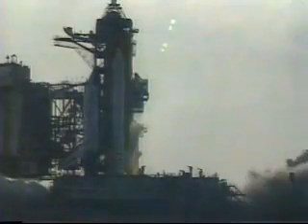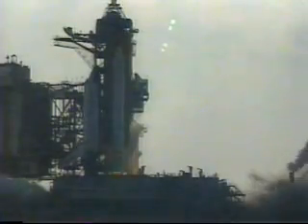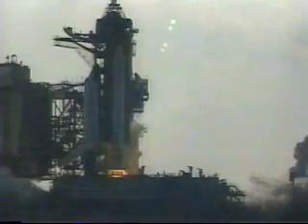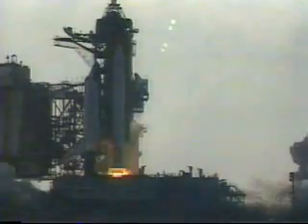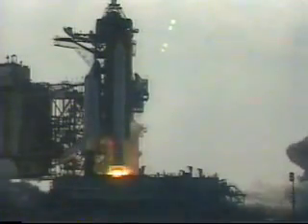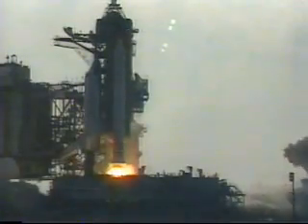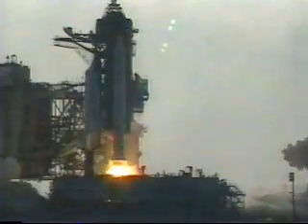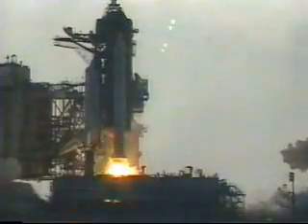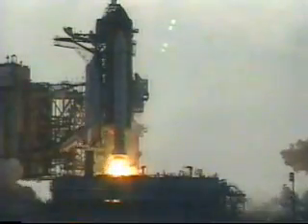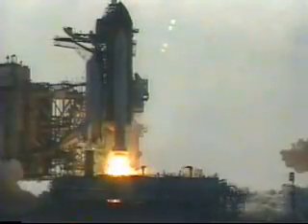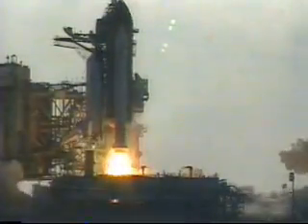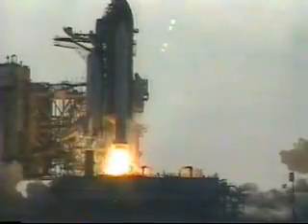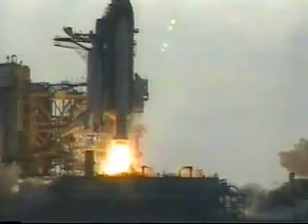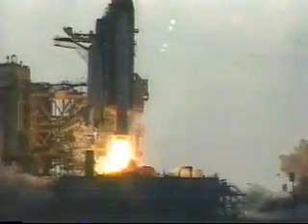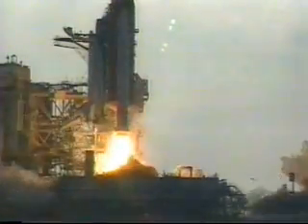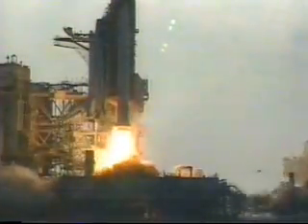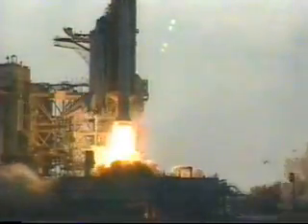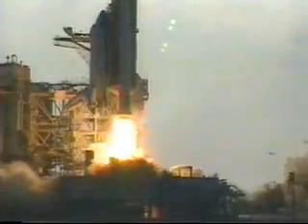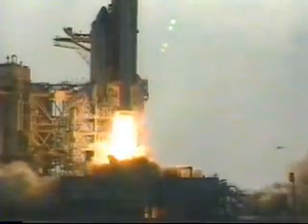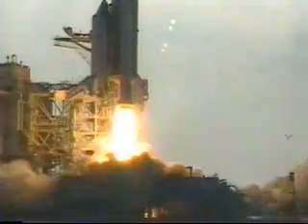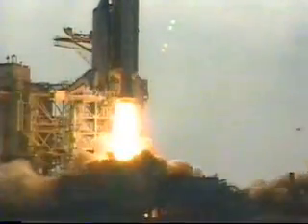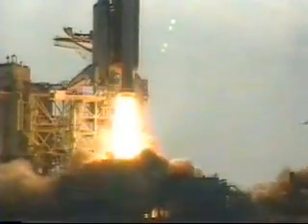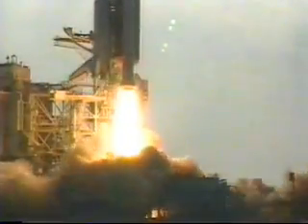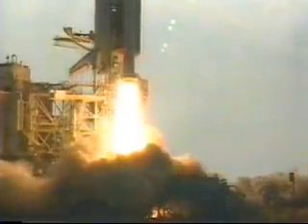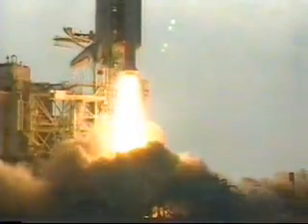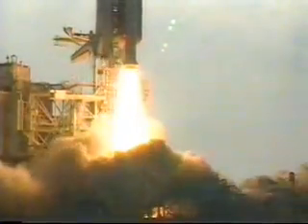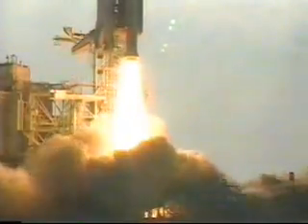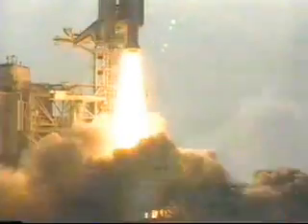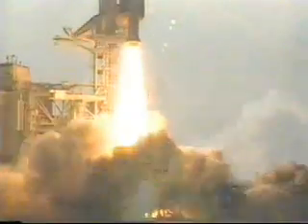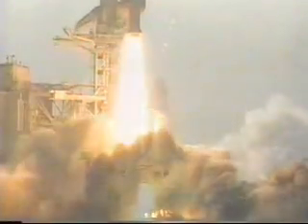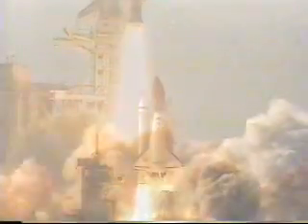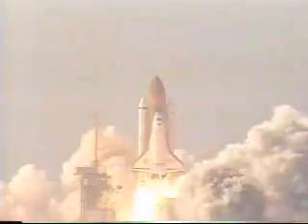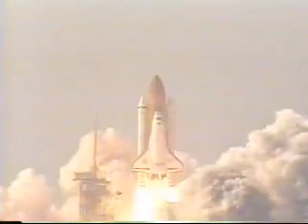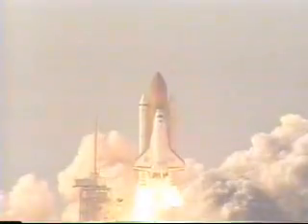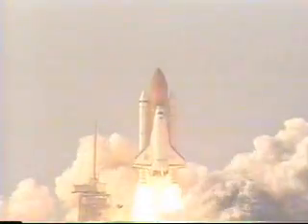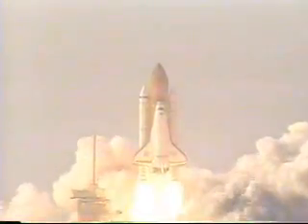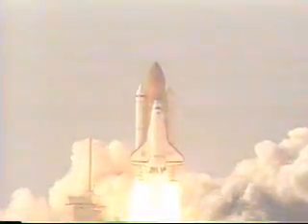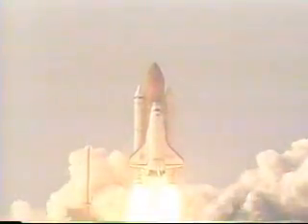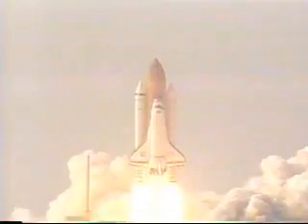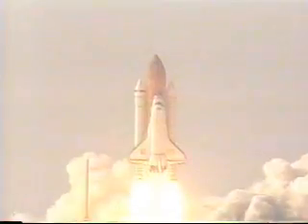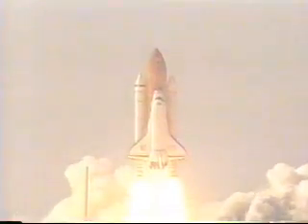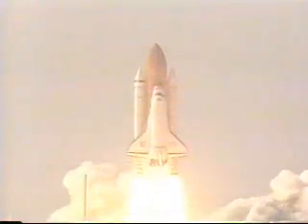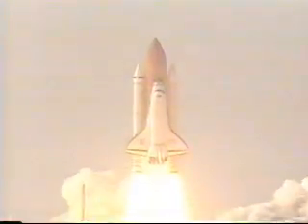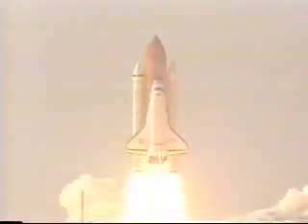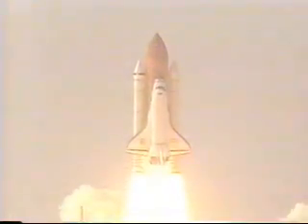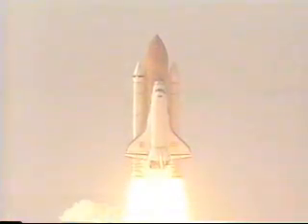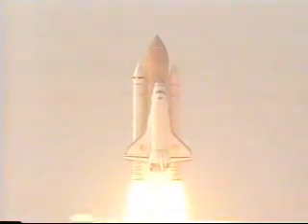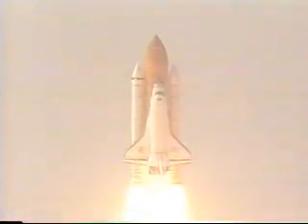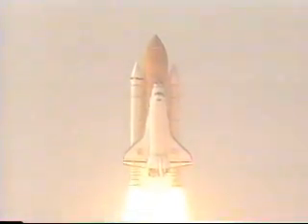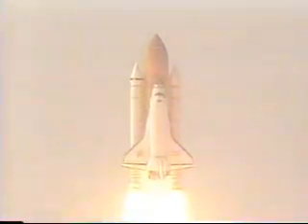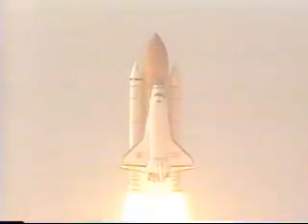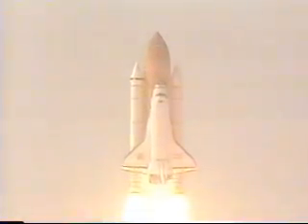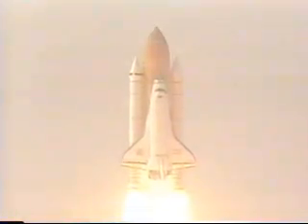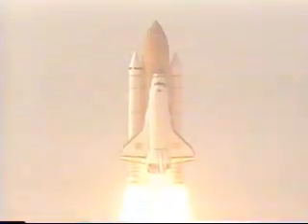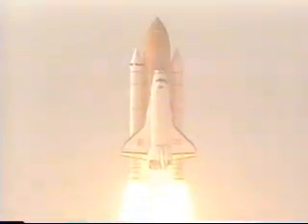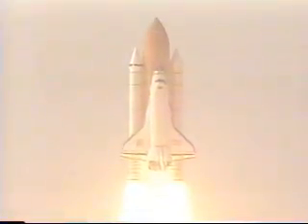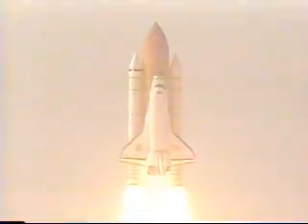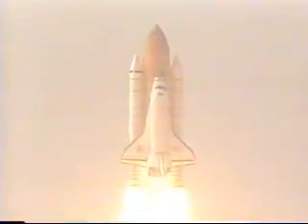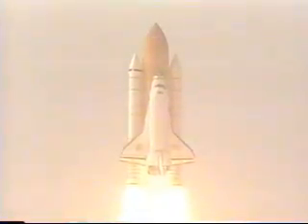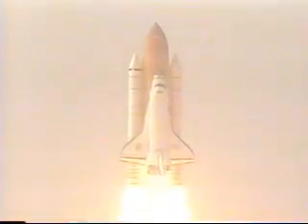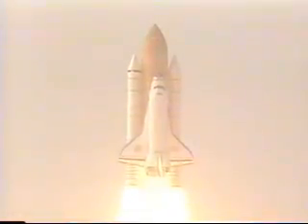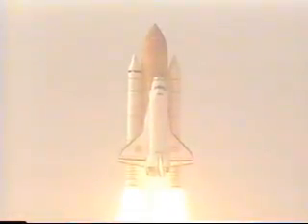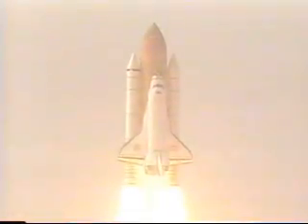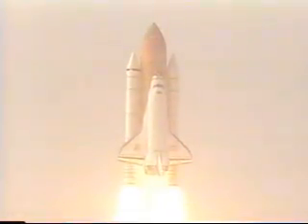We have booster ignition and liftoff of the space shuttle Discovery, as NASA embarks on the final mission to dock with Russia's space station Mir.